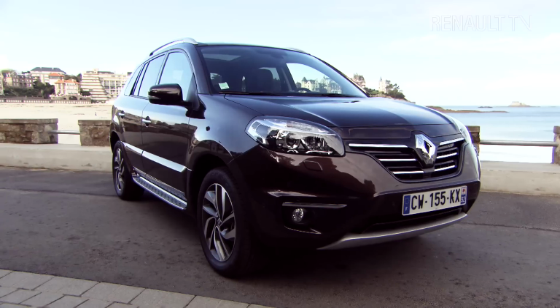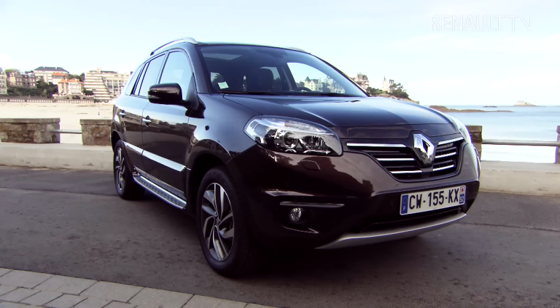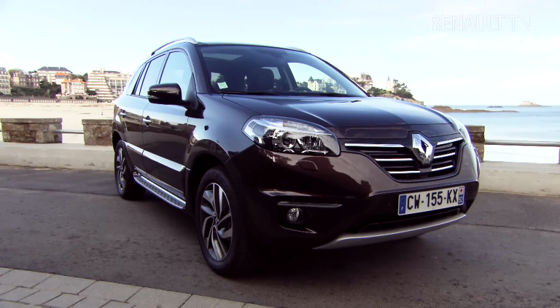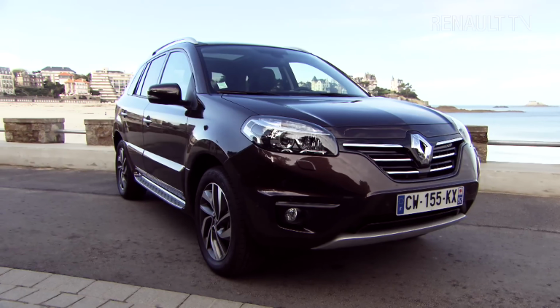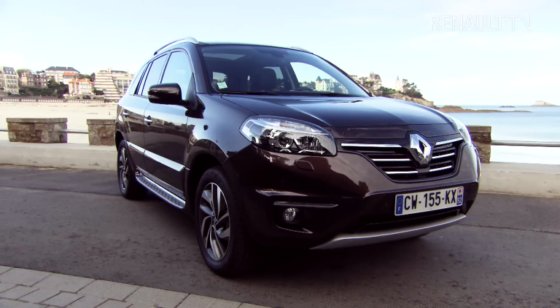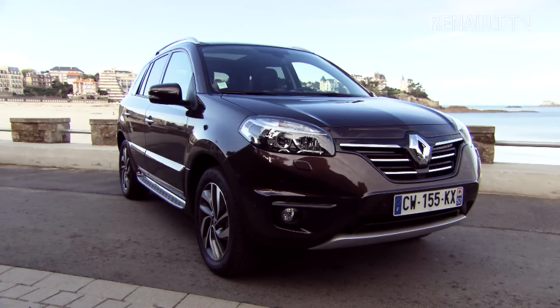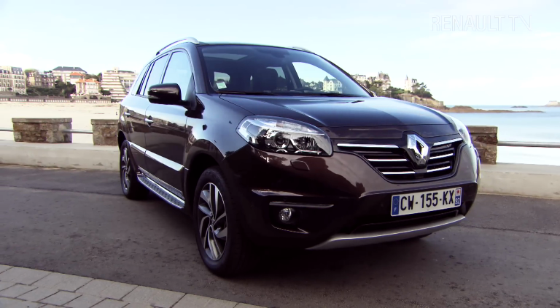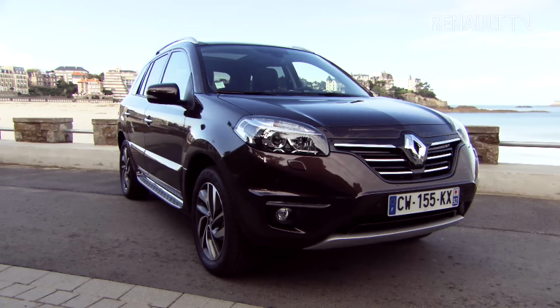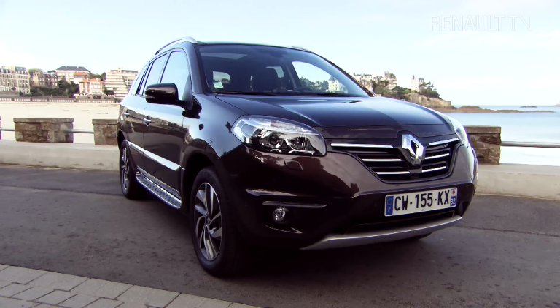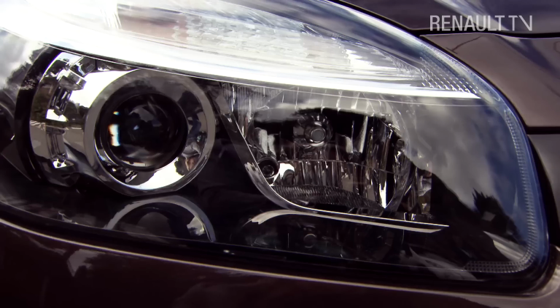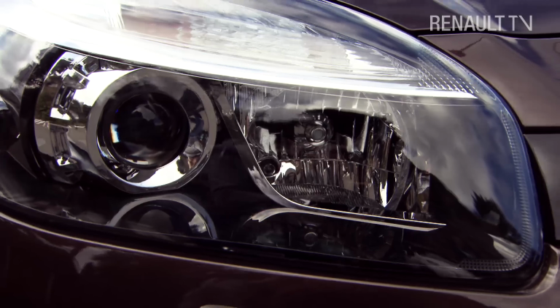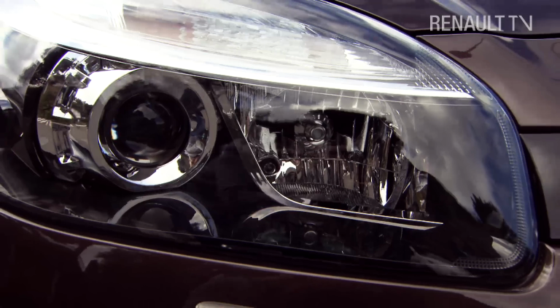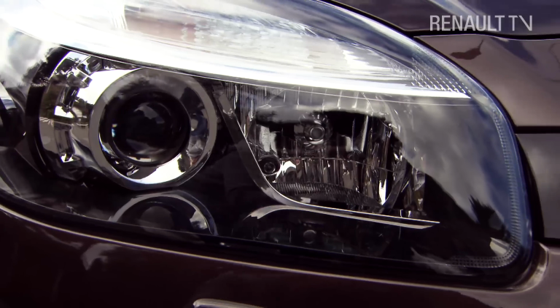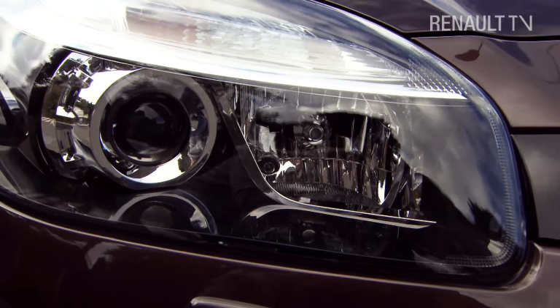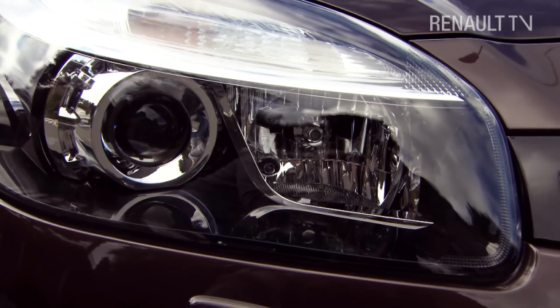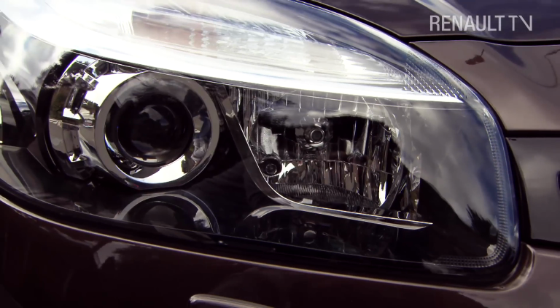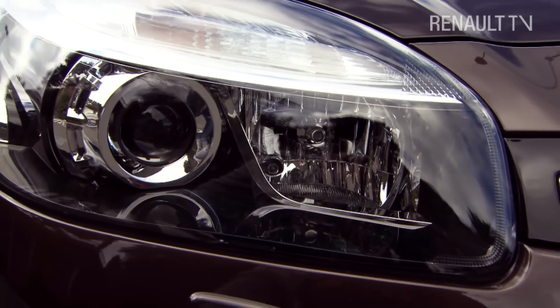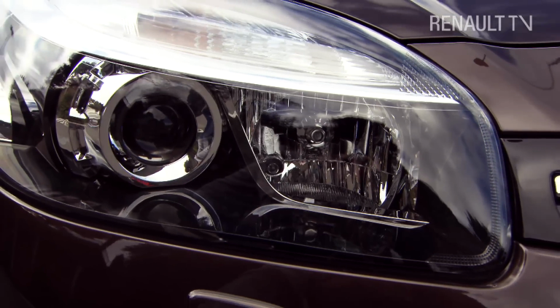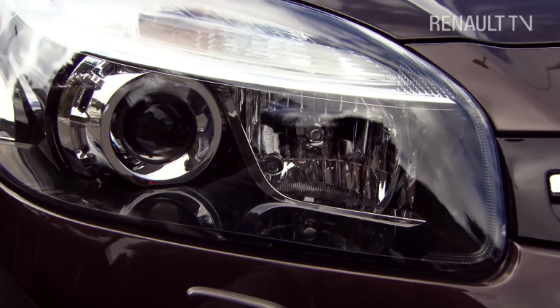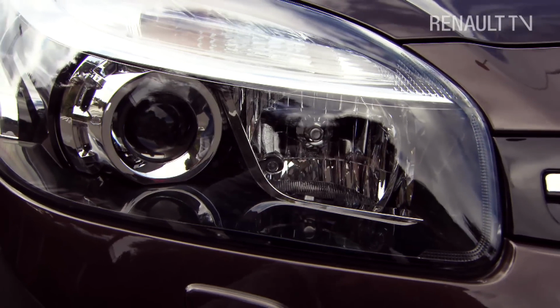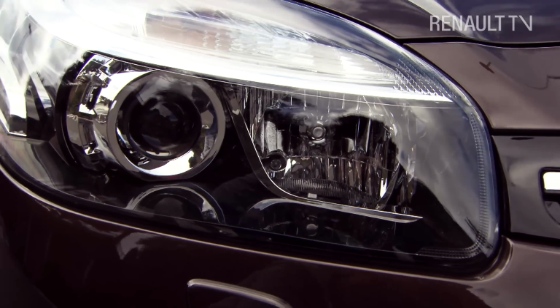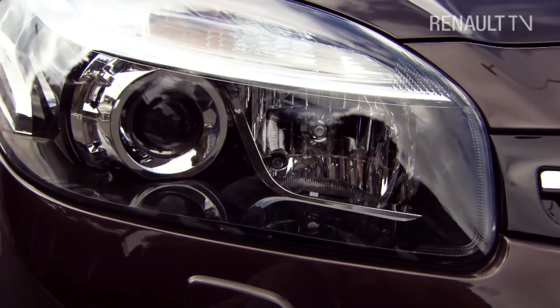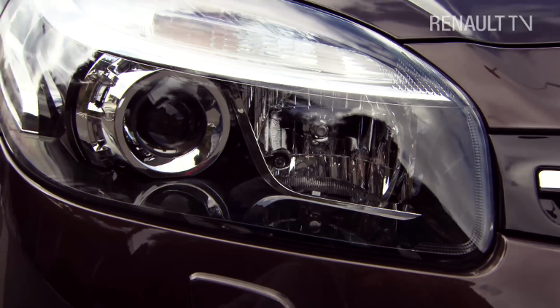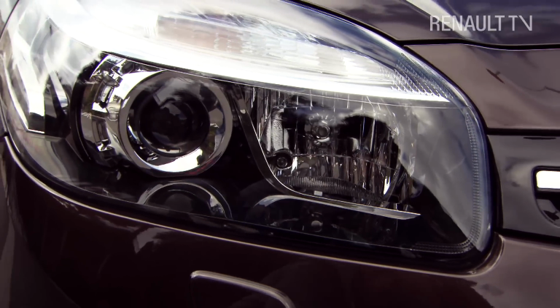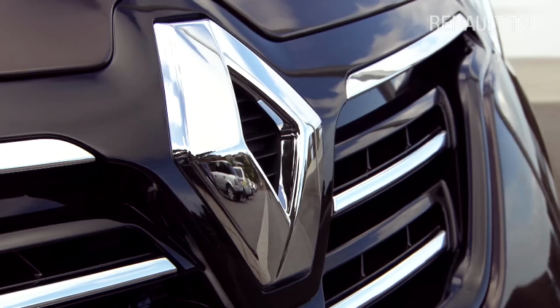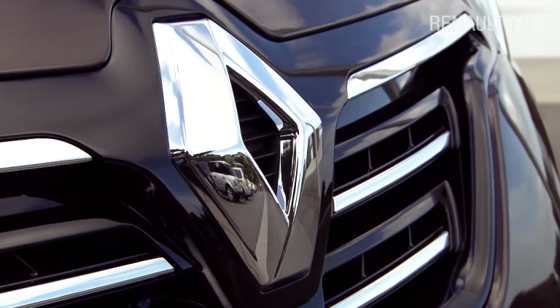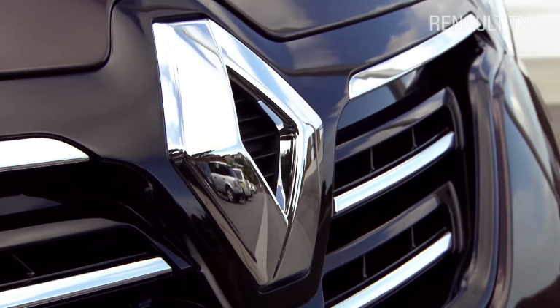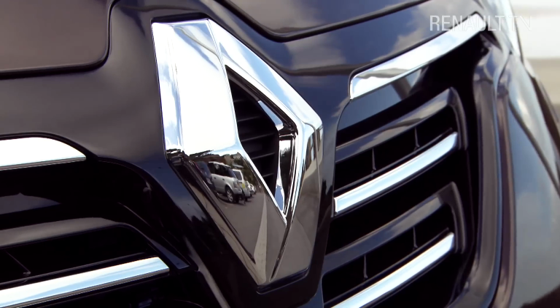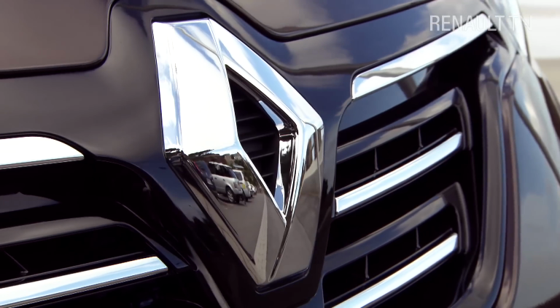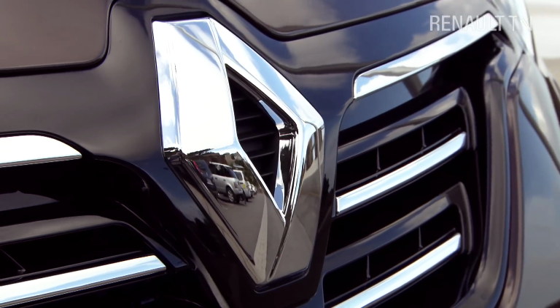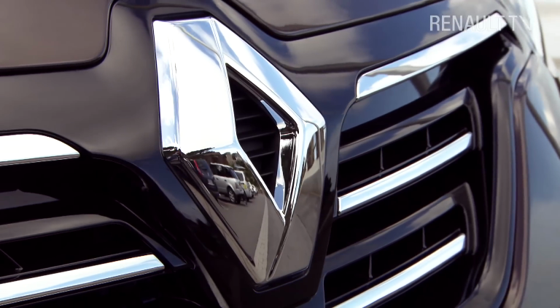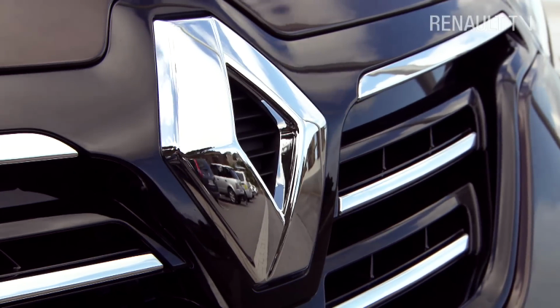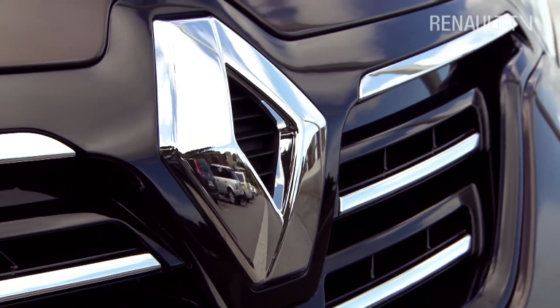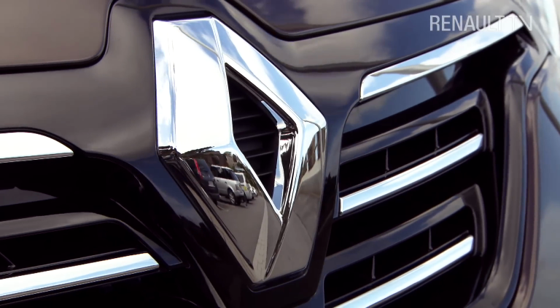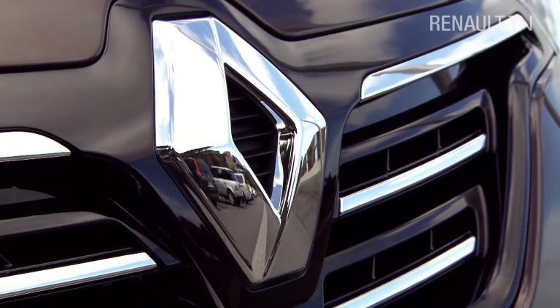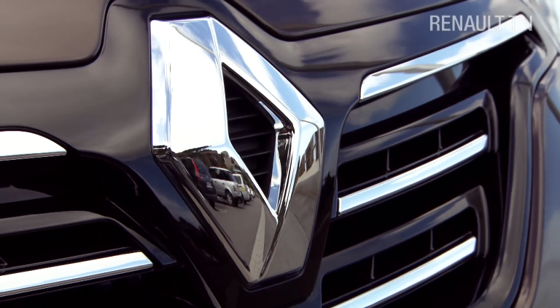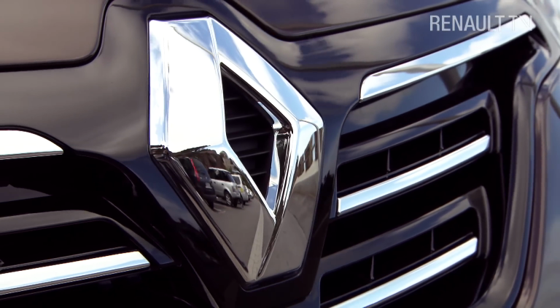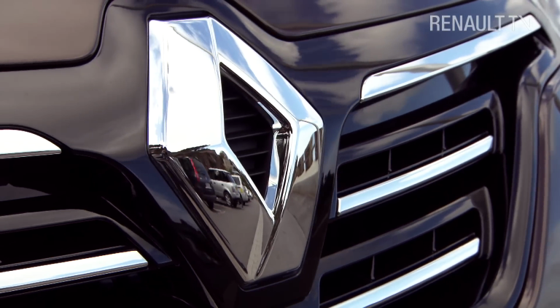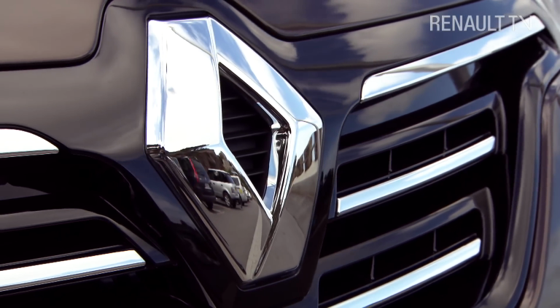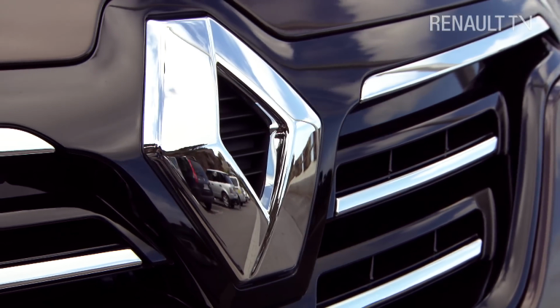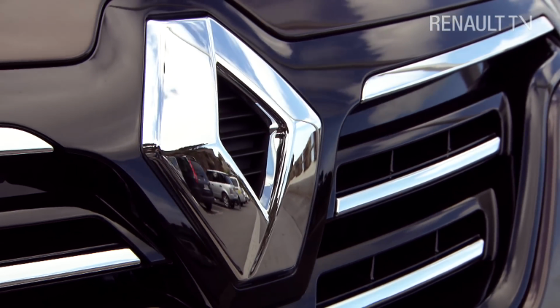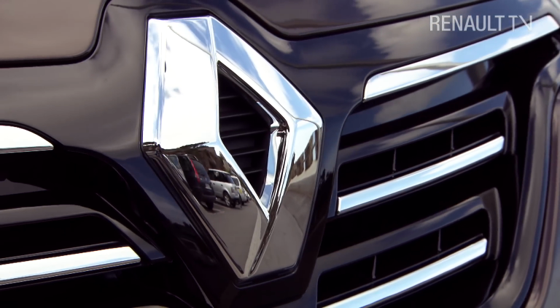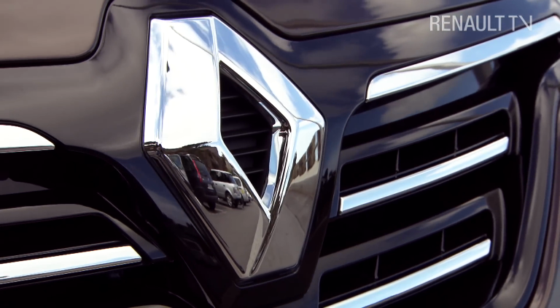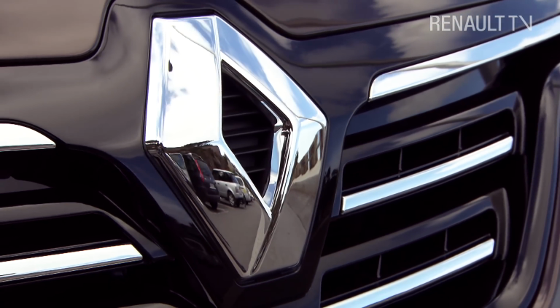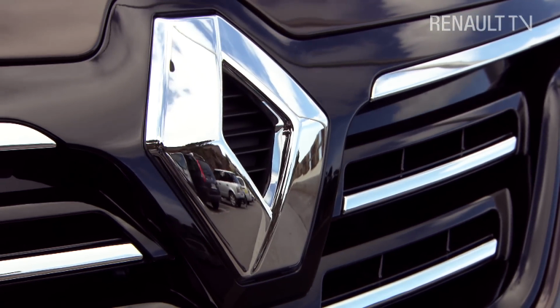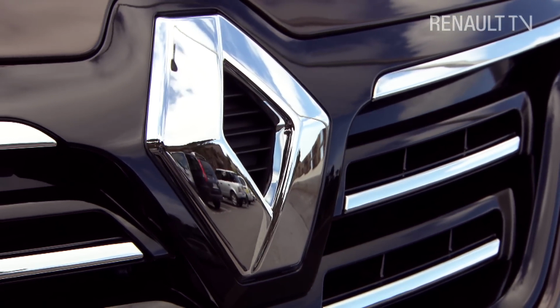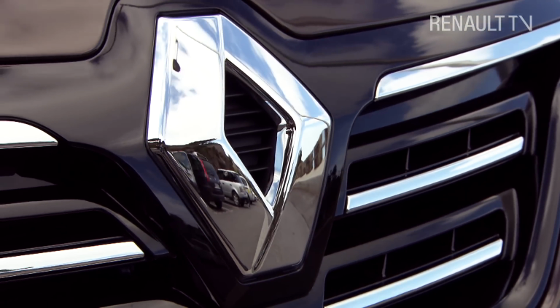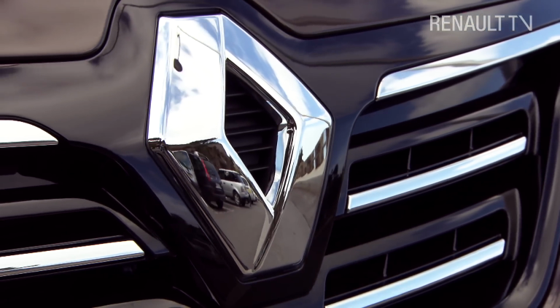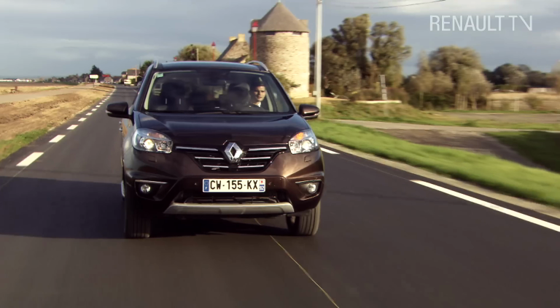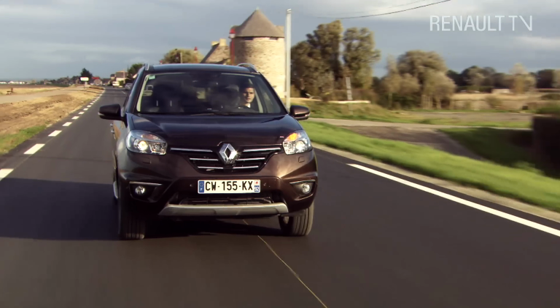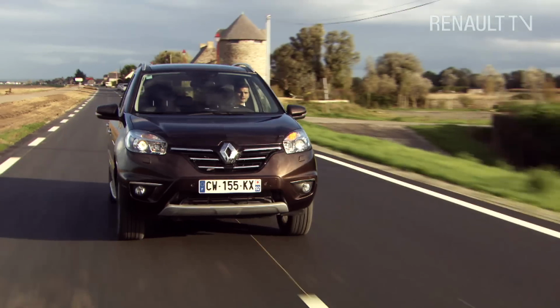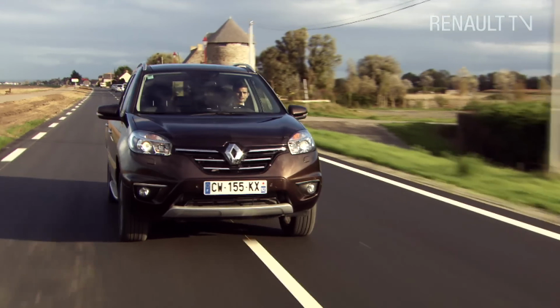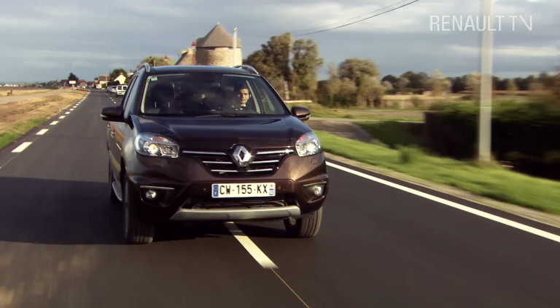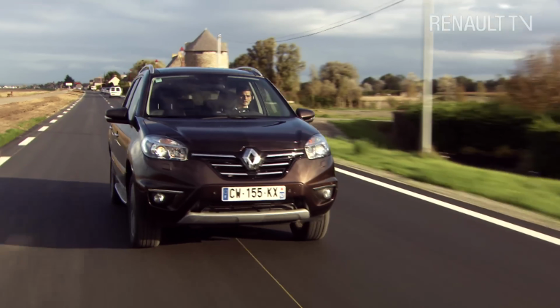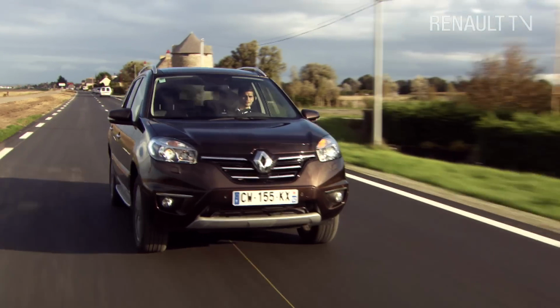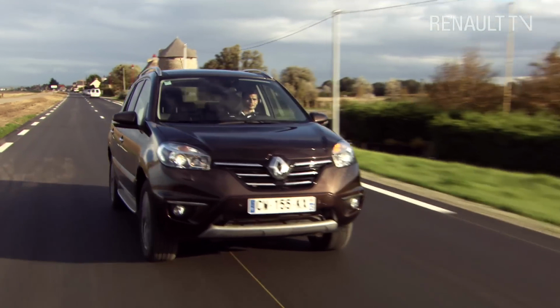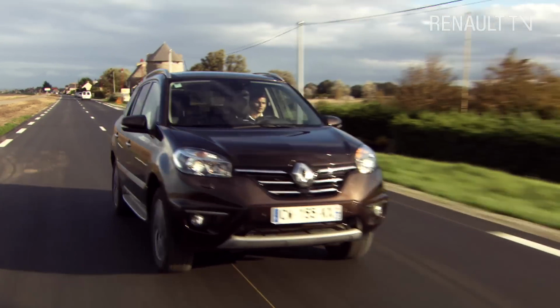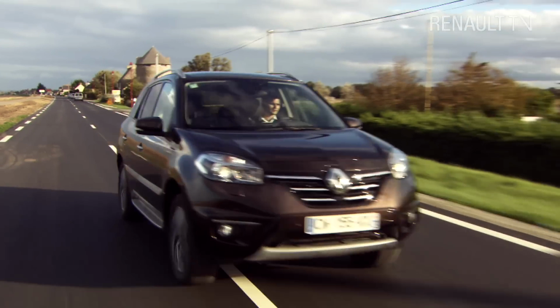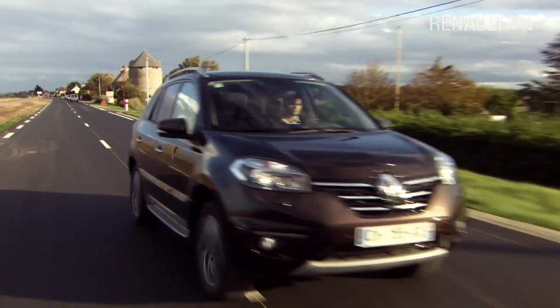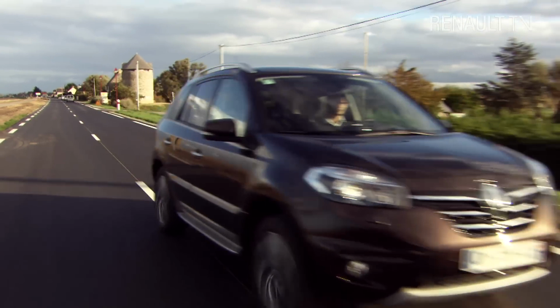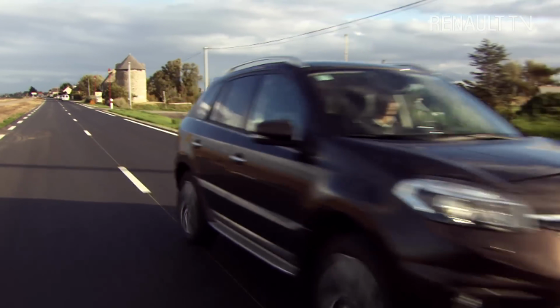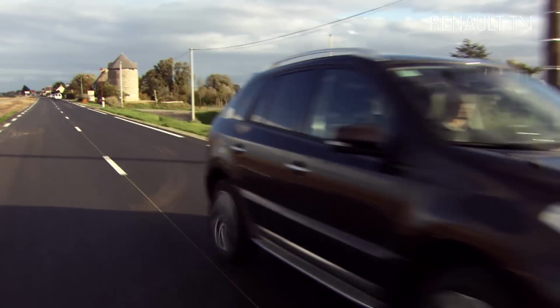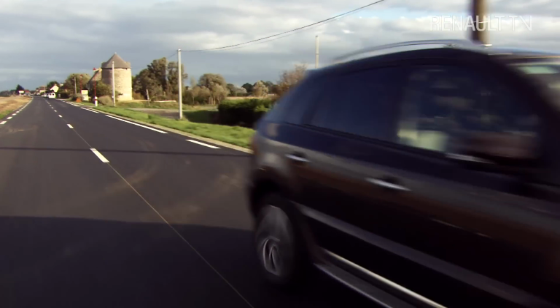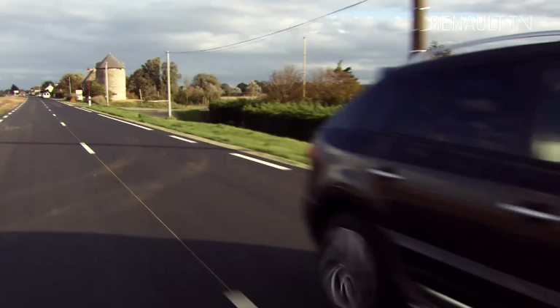It's a vehicle with new front-end styling and a larger, assertive yet elegant badge that lets you know just exactly who has made this car.